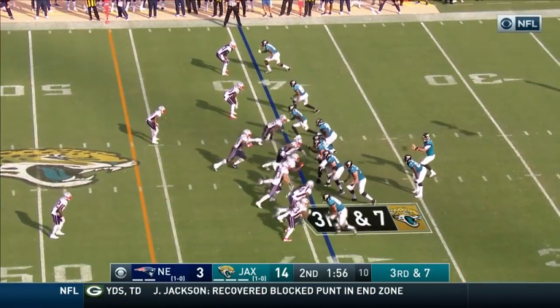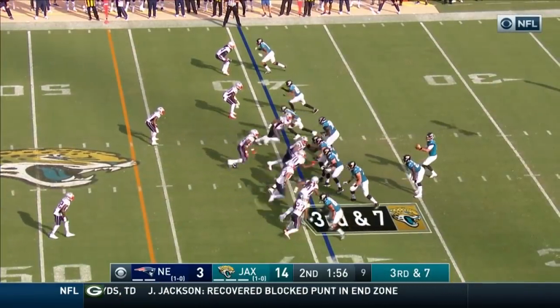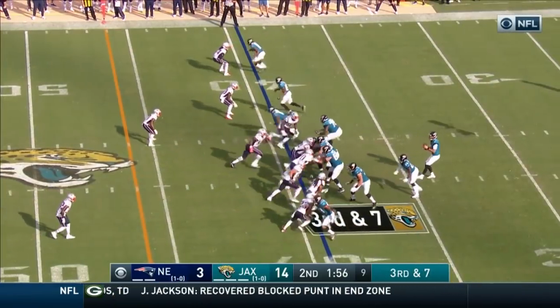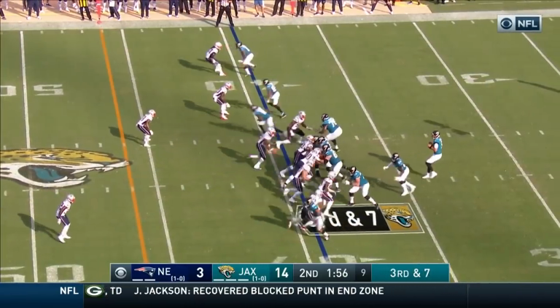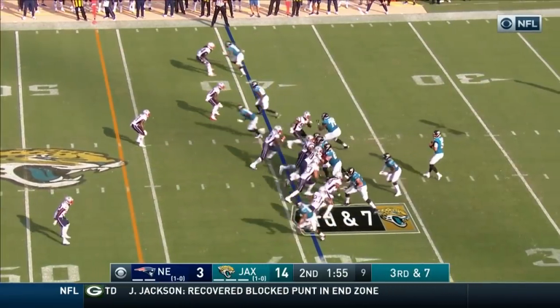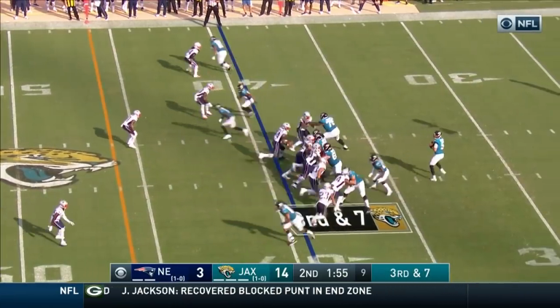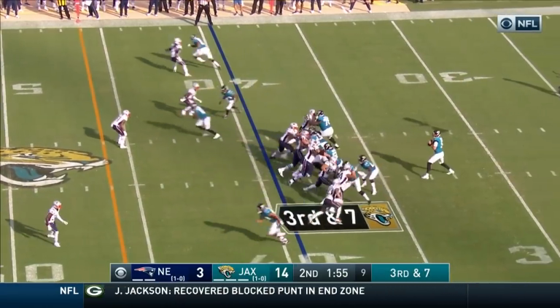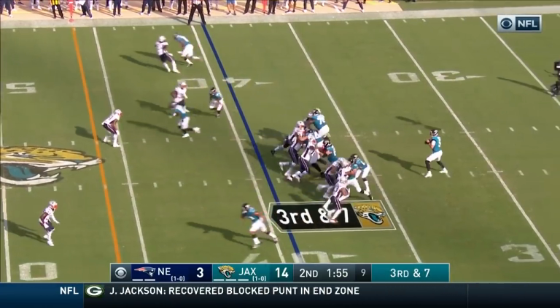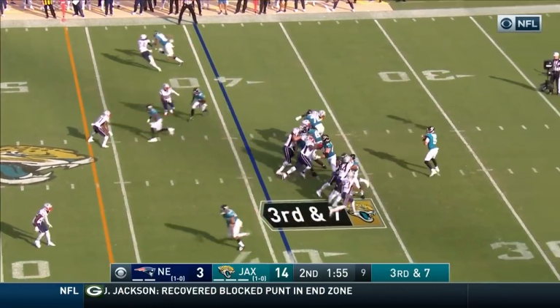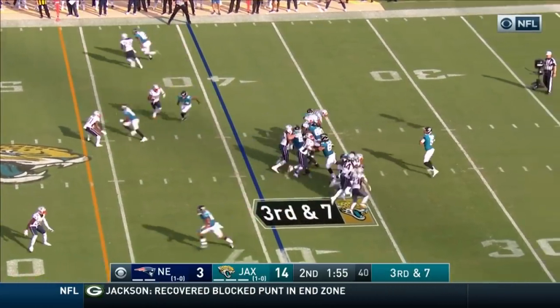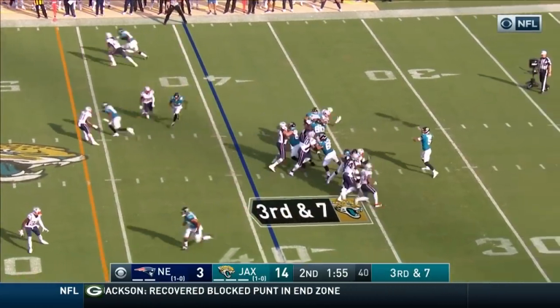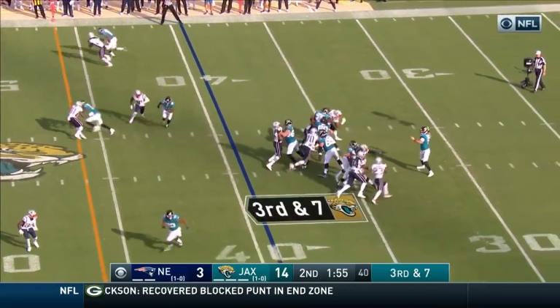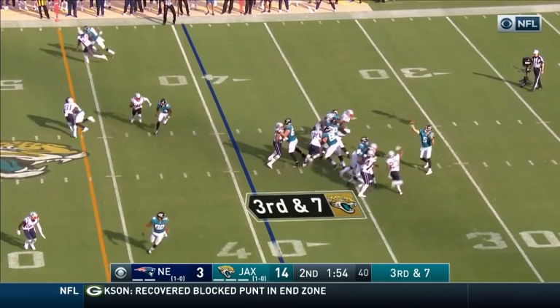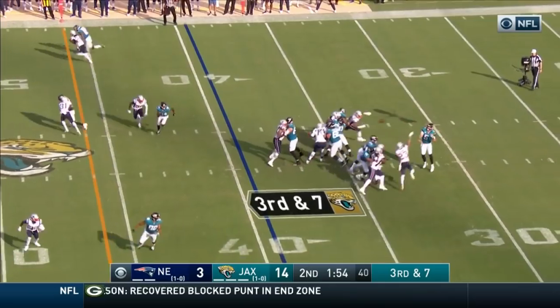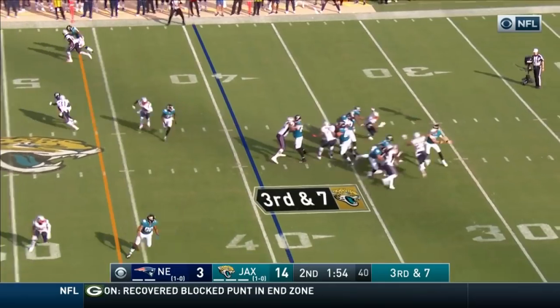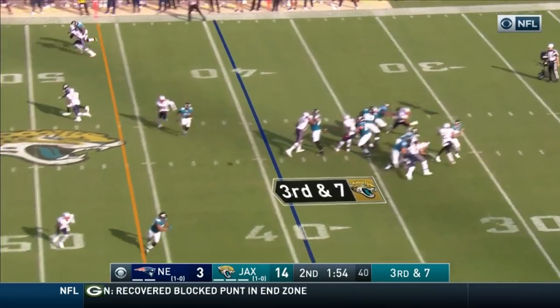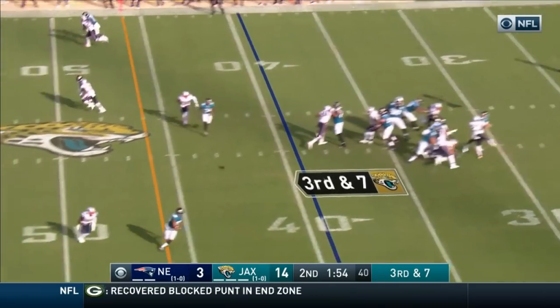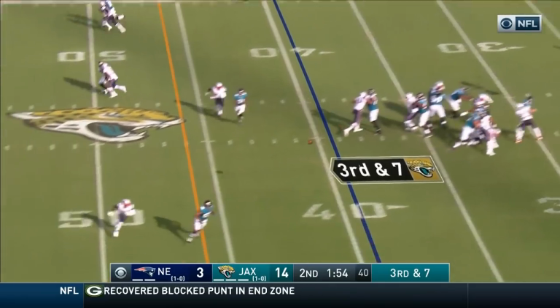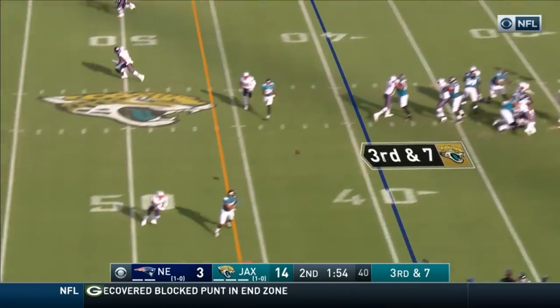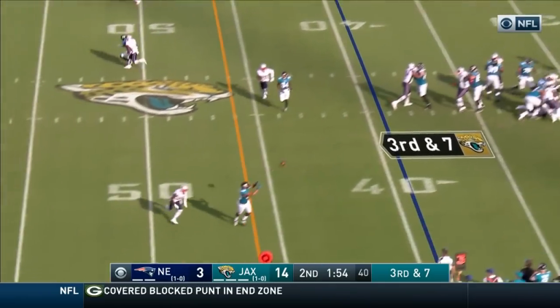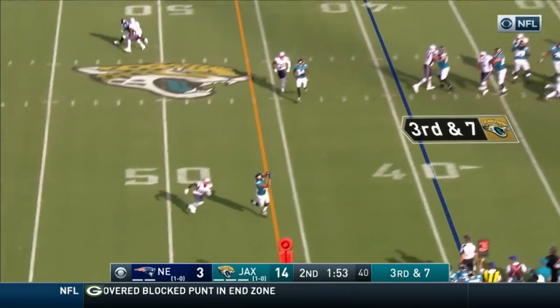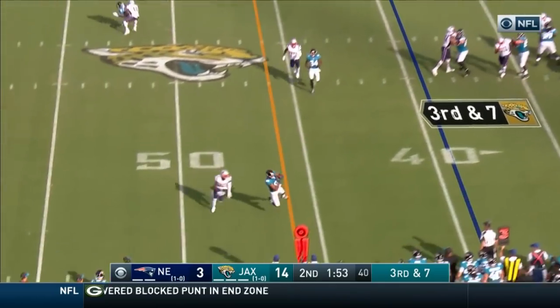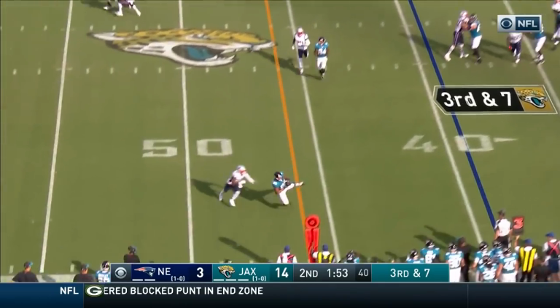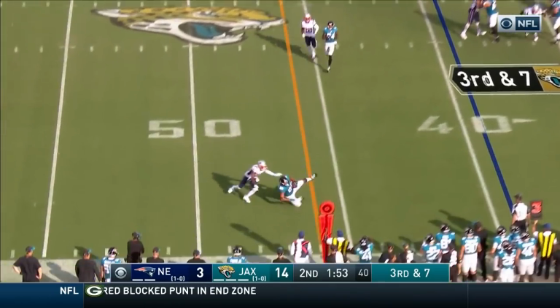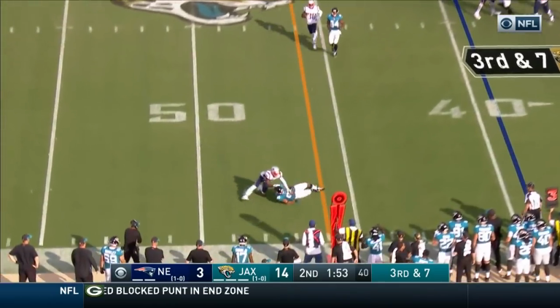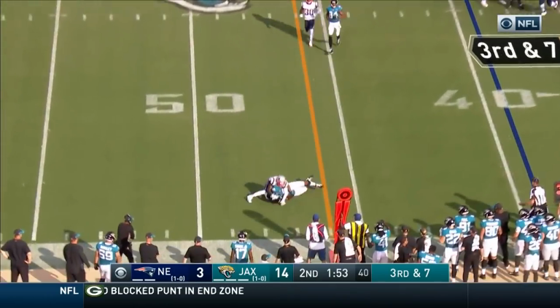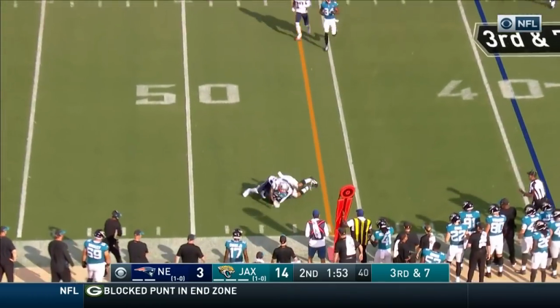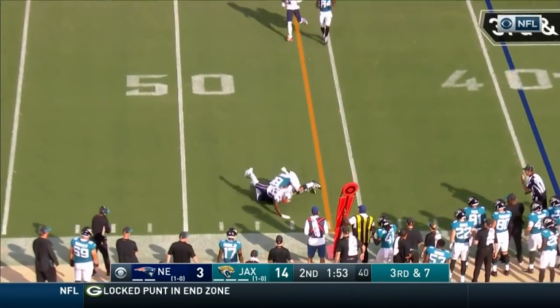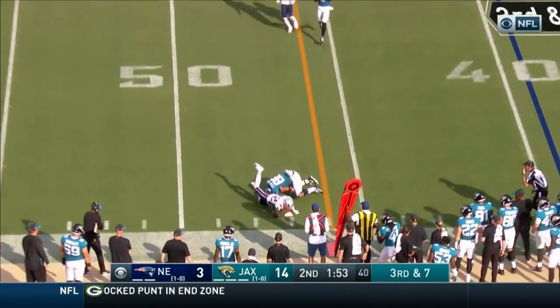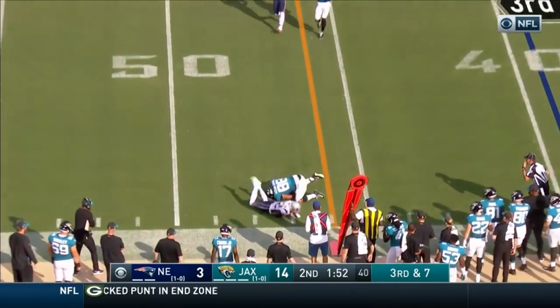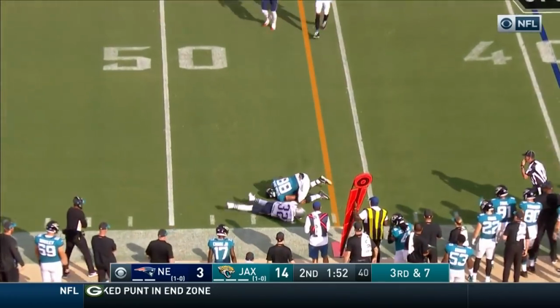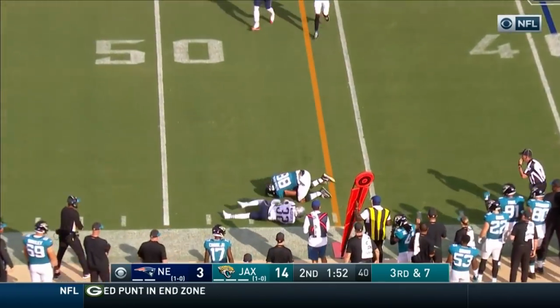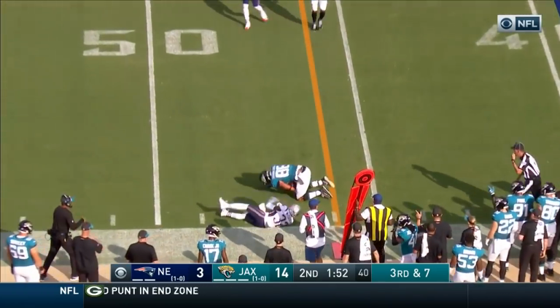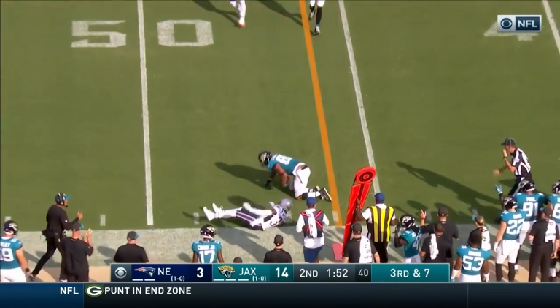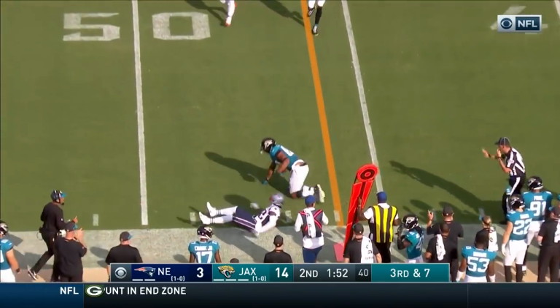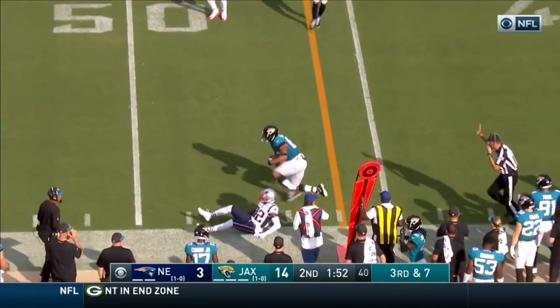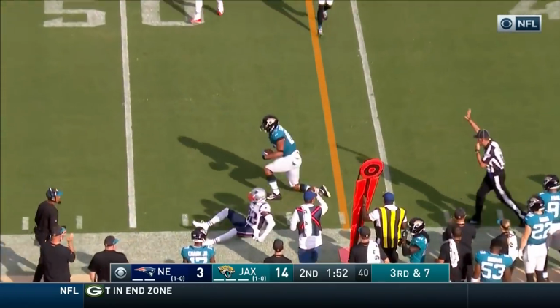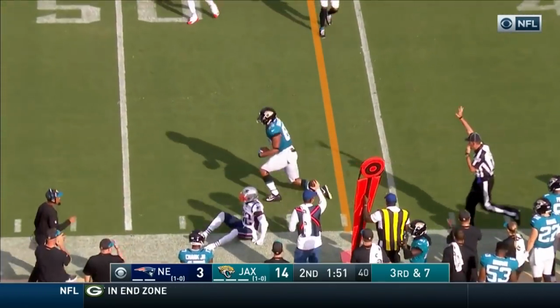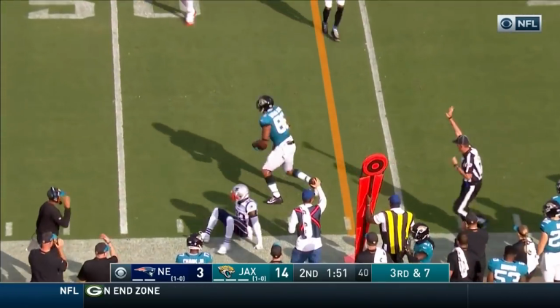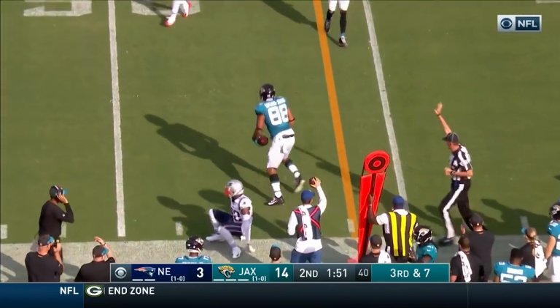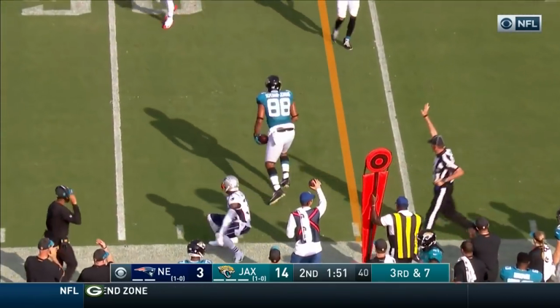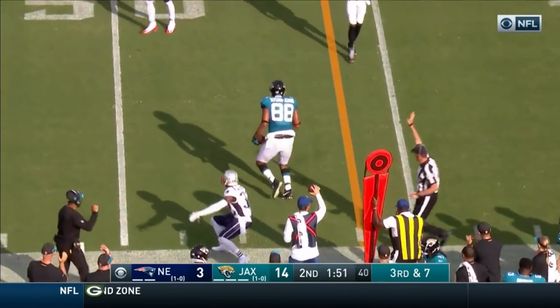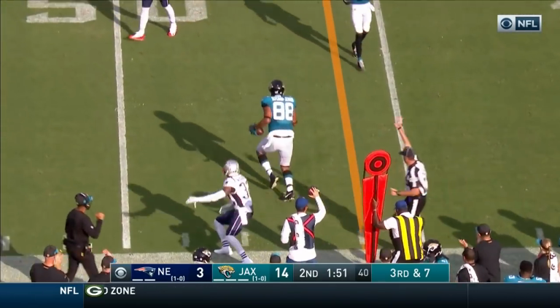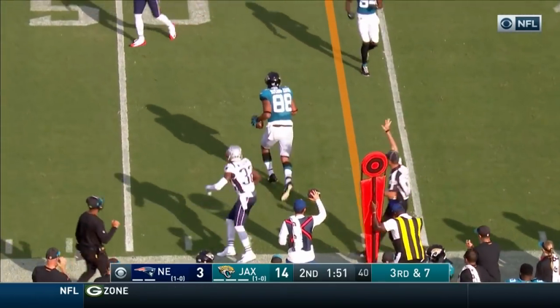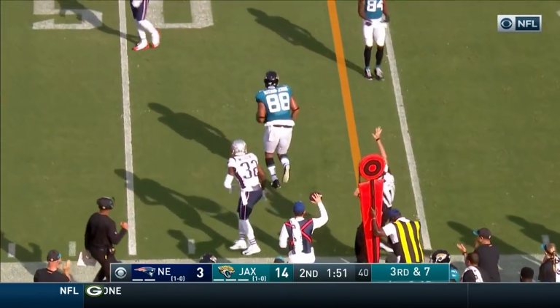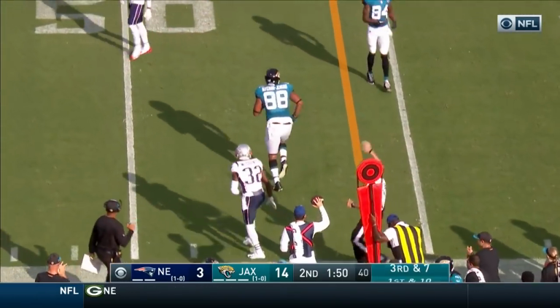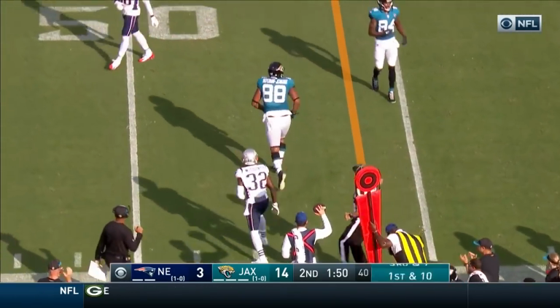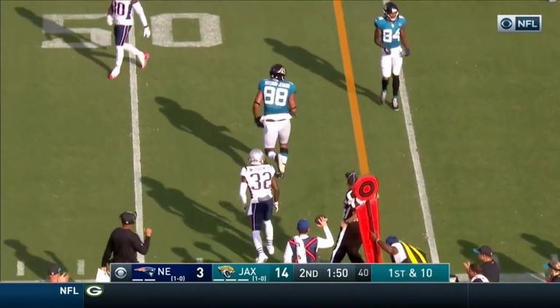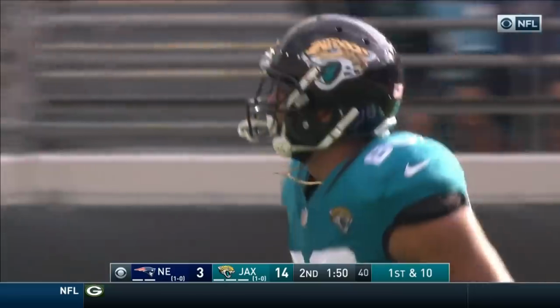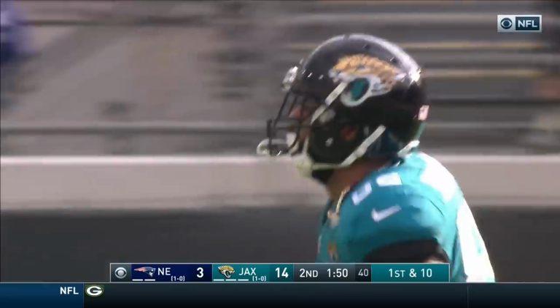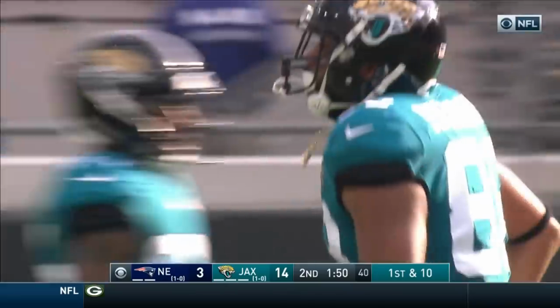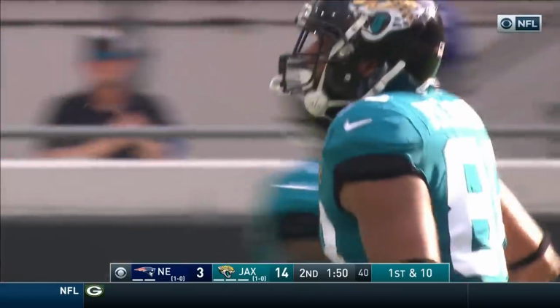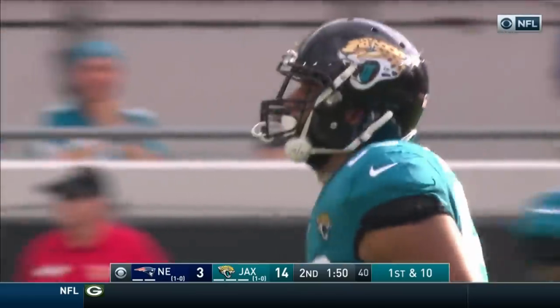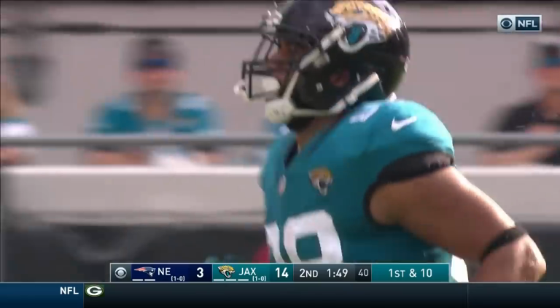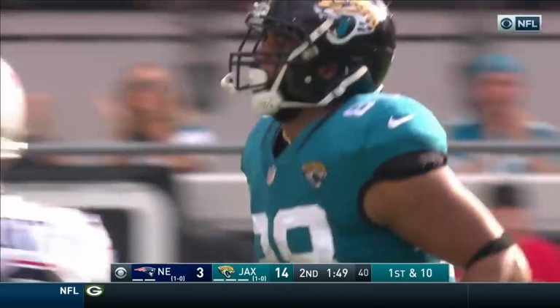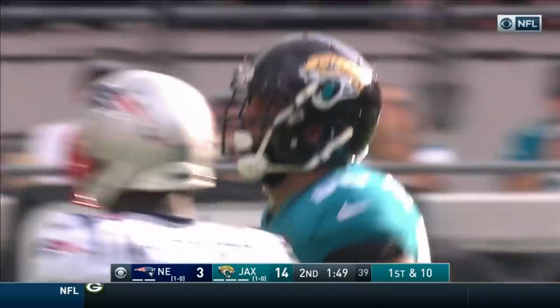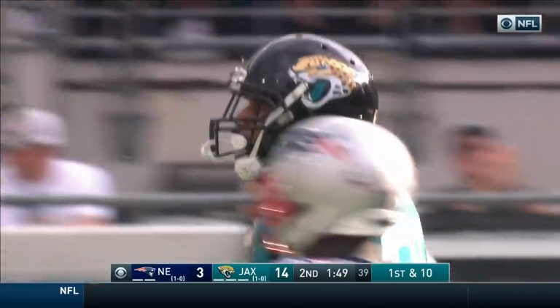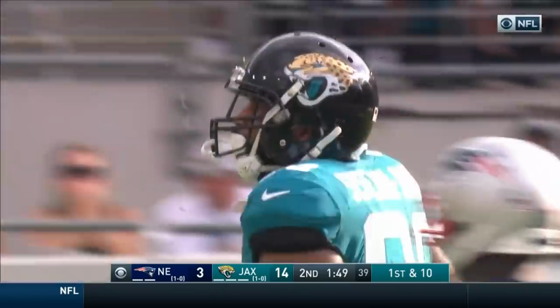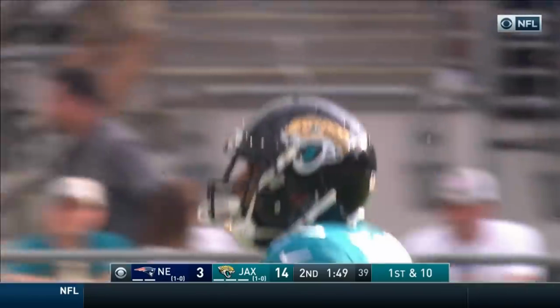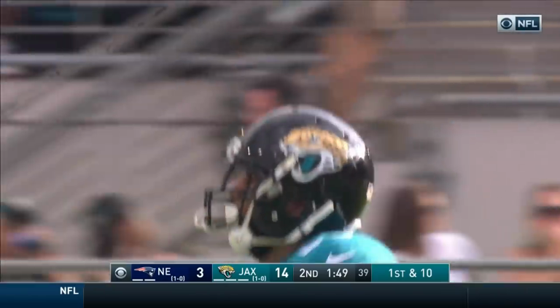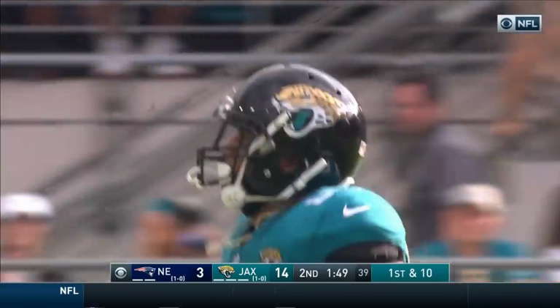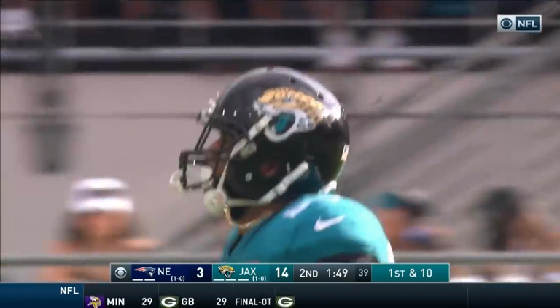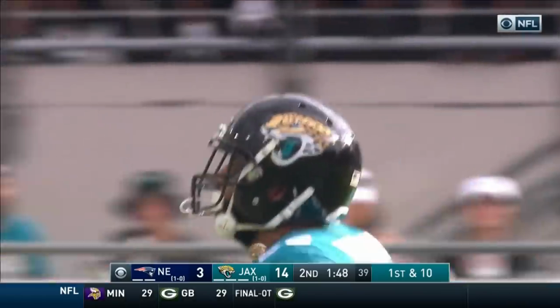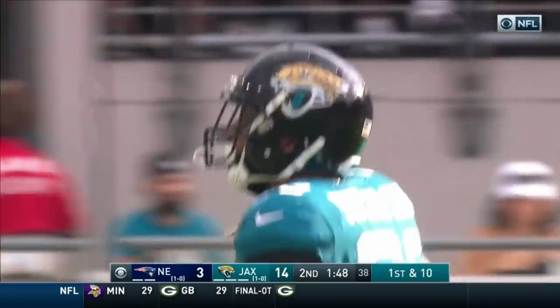Big time blitz, they pick it up, pass caught, new set of downs. He got it out to Safarian Jenkins.